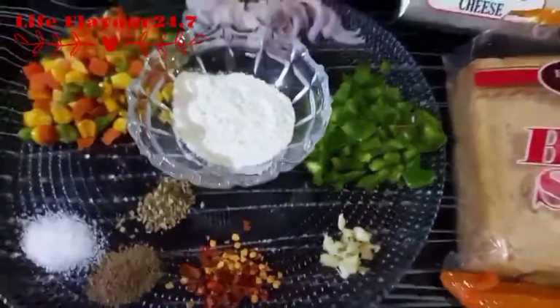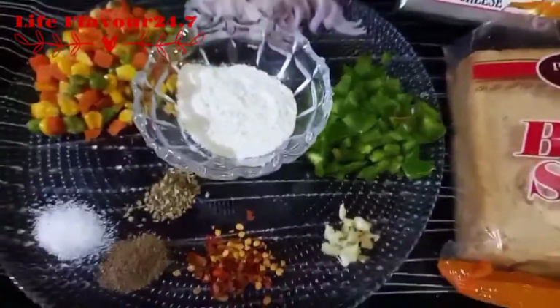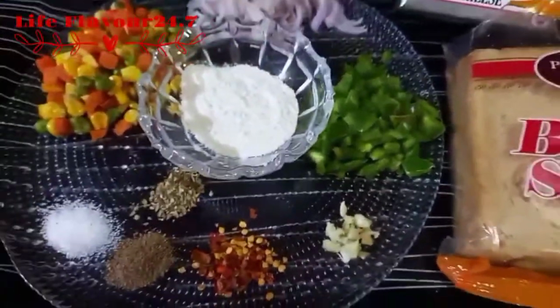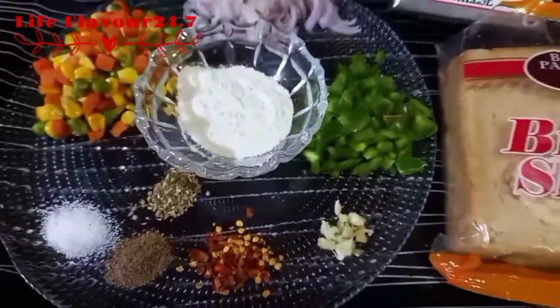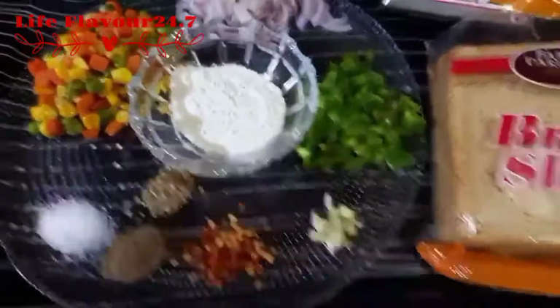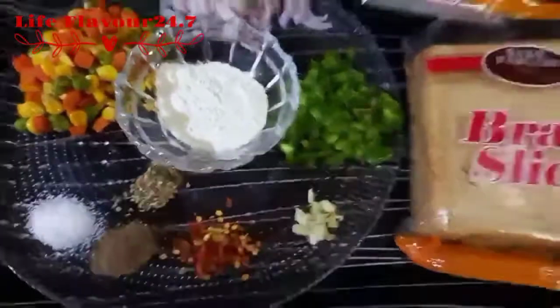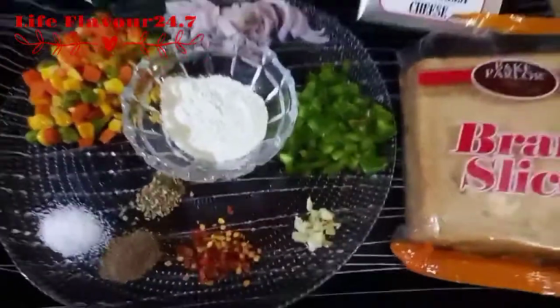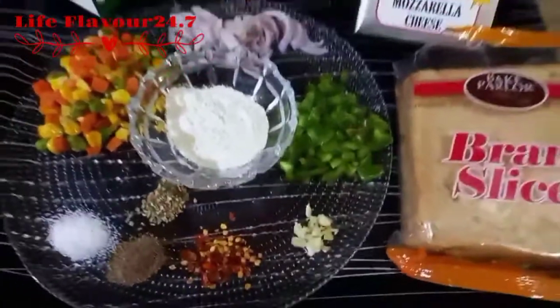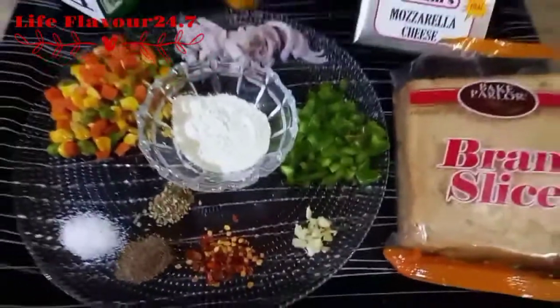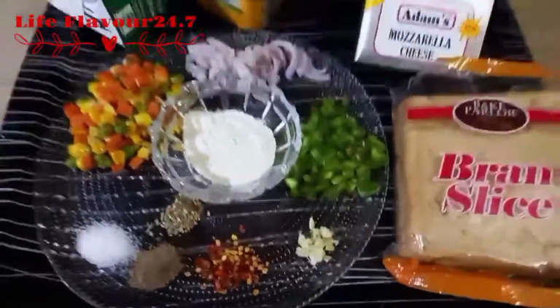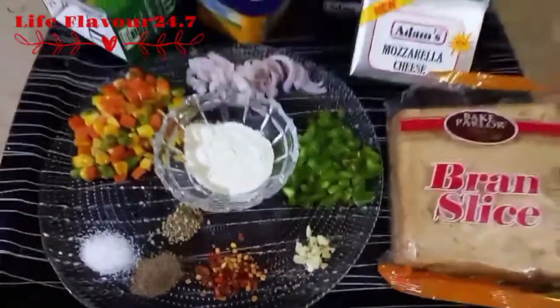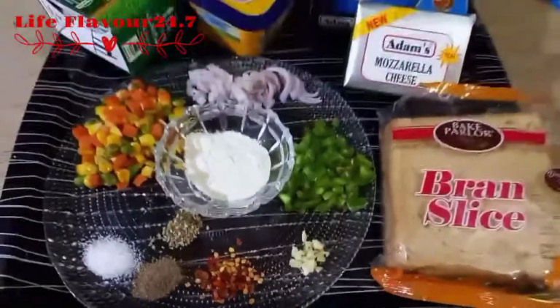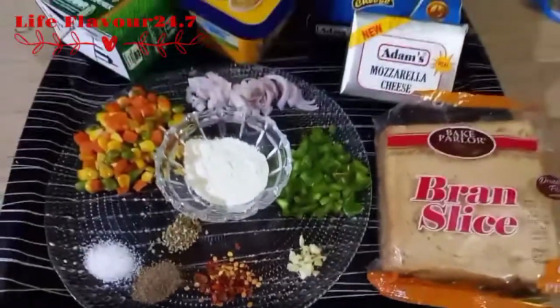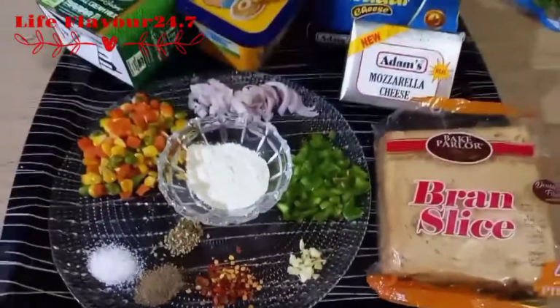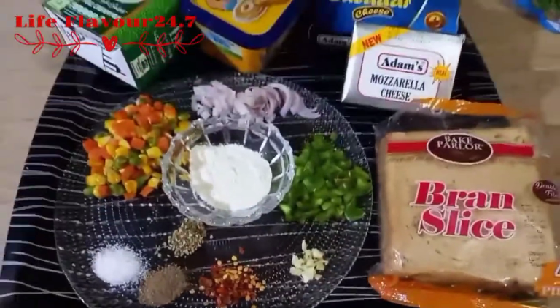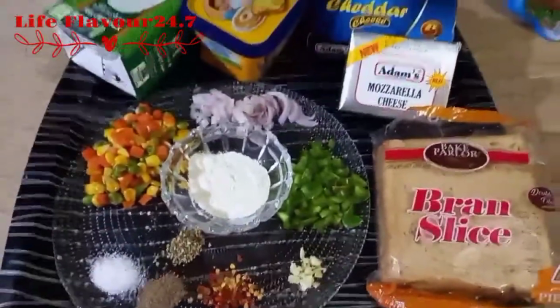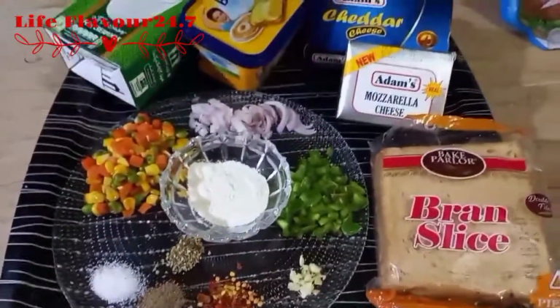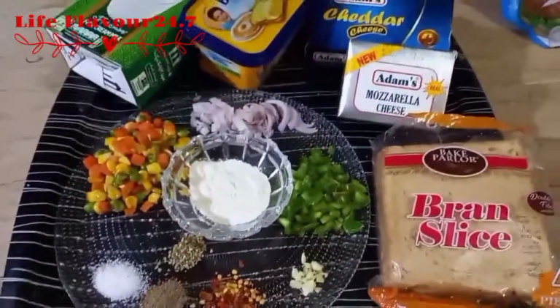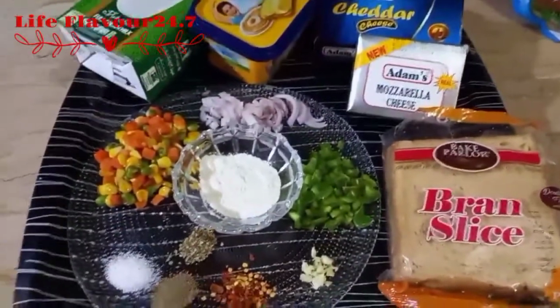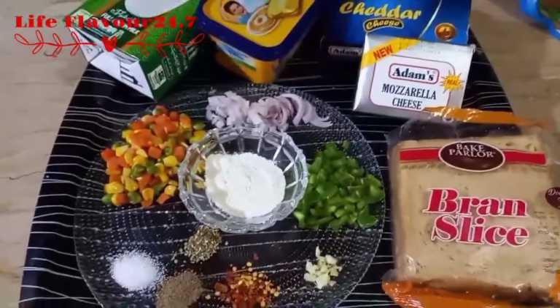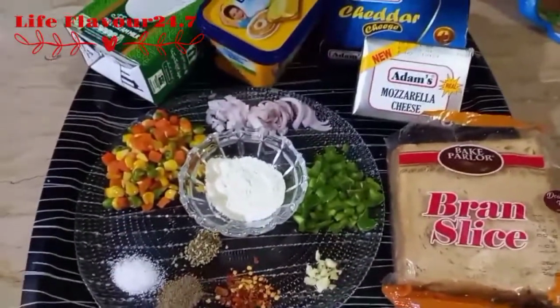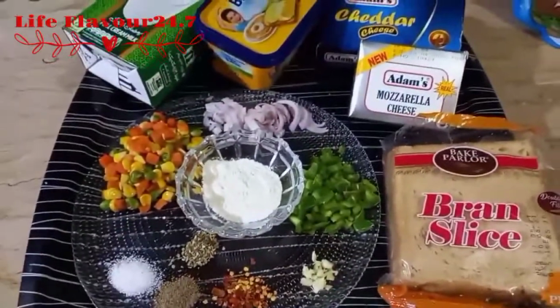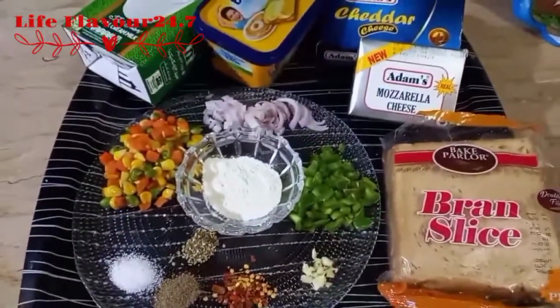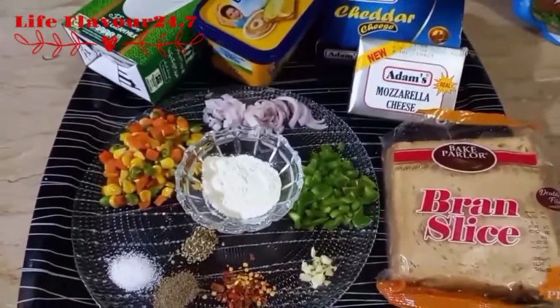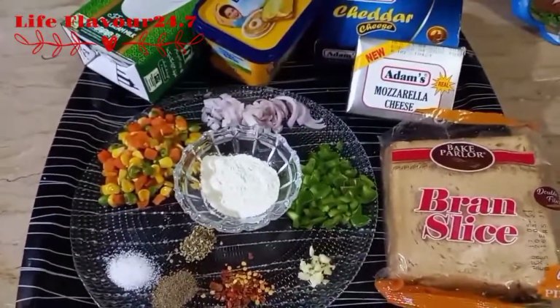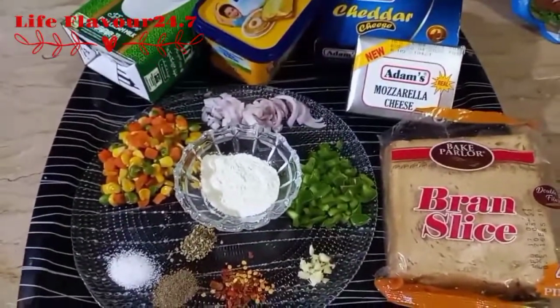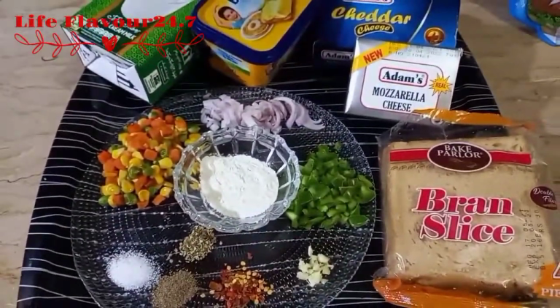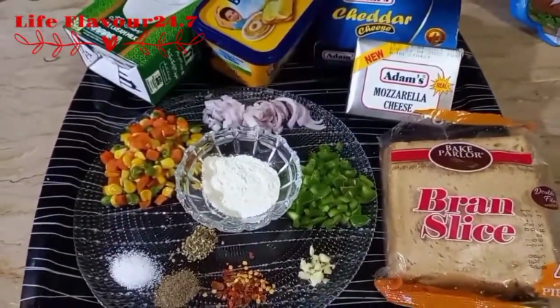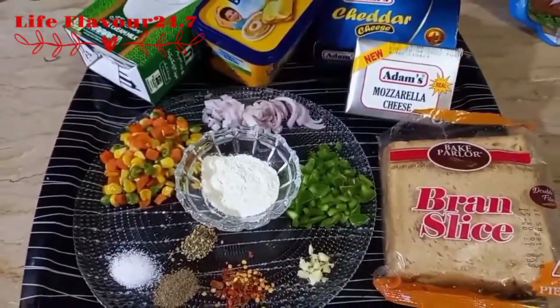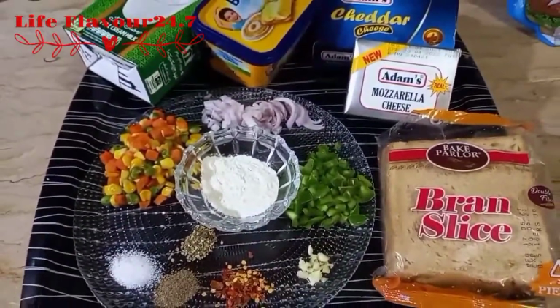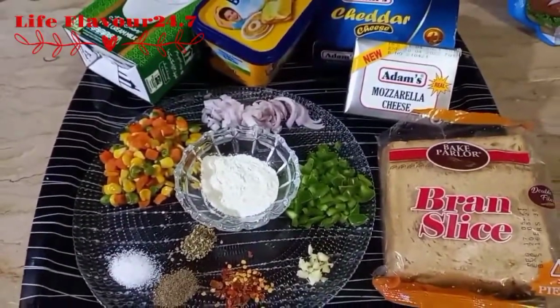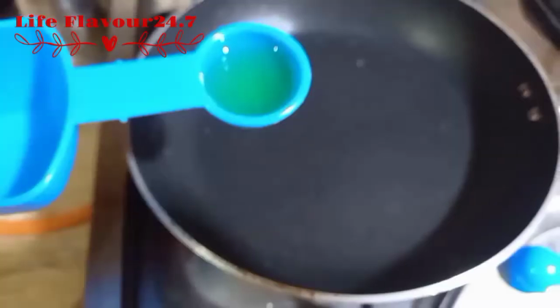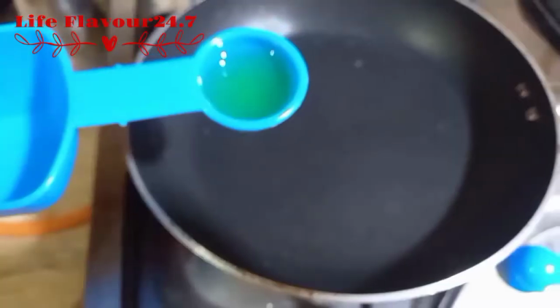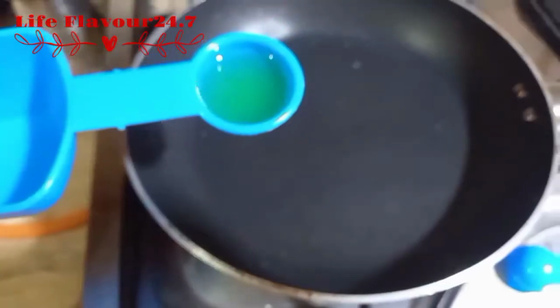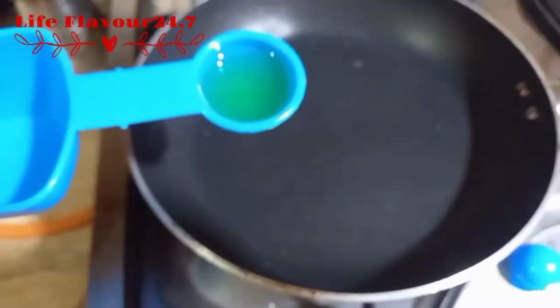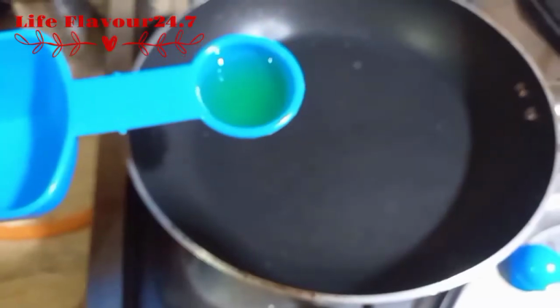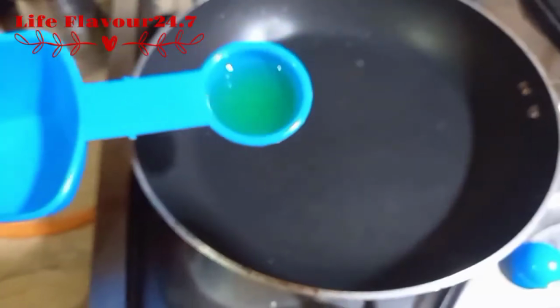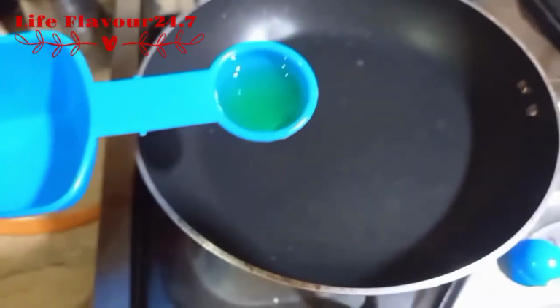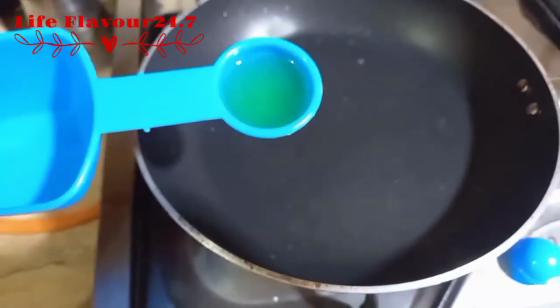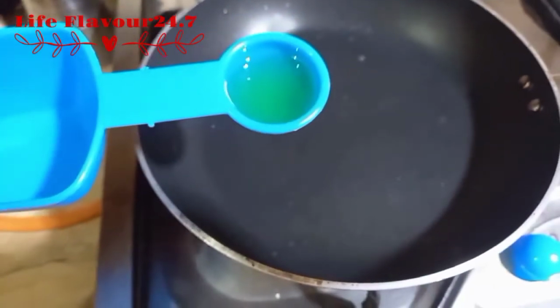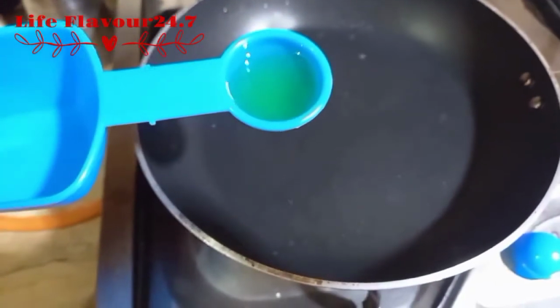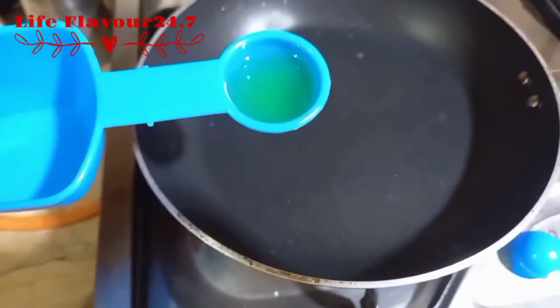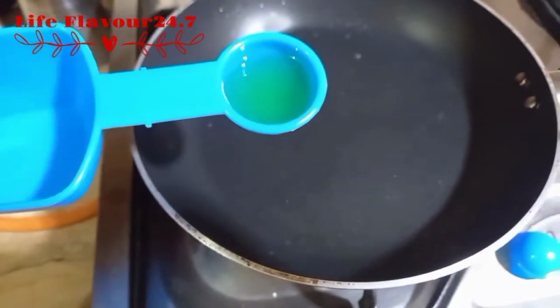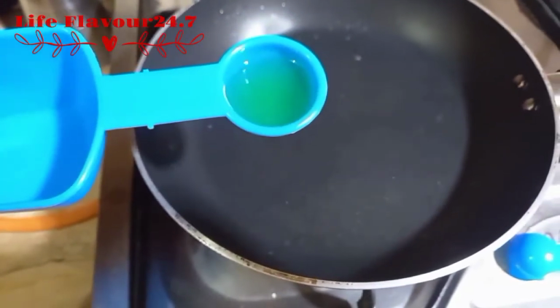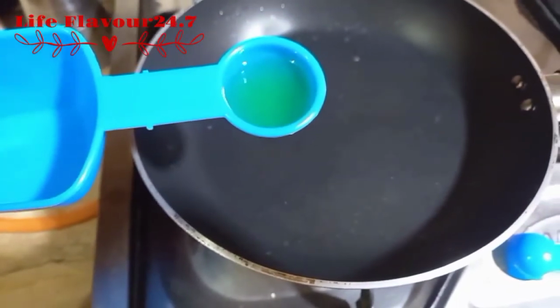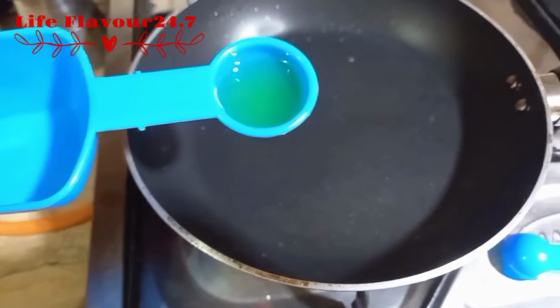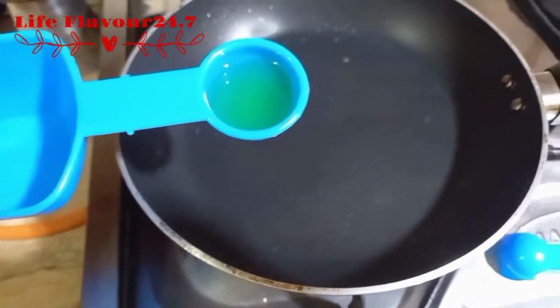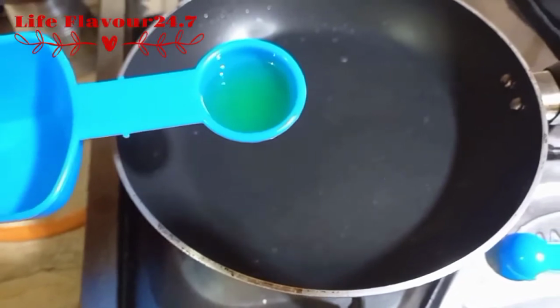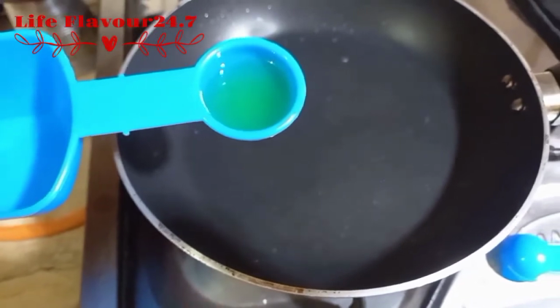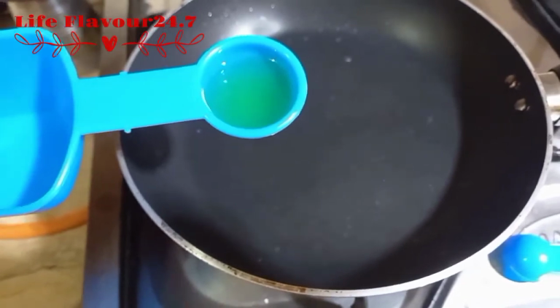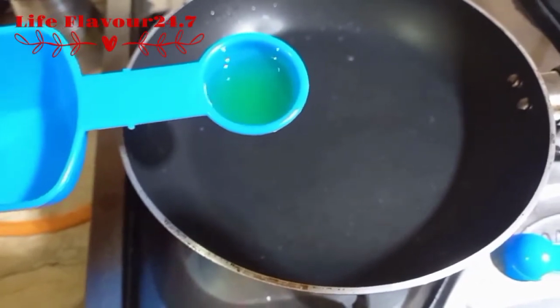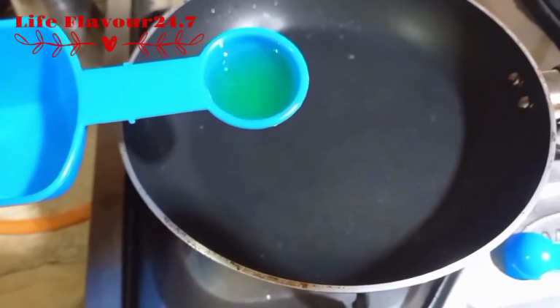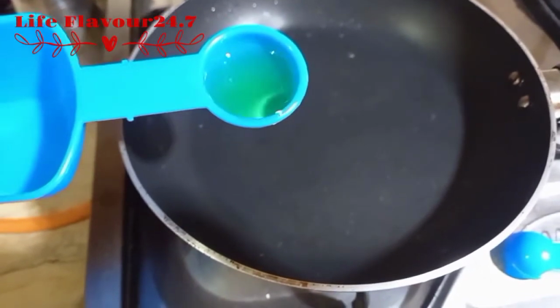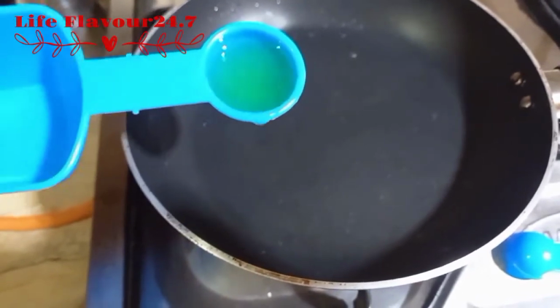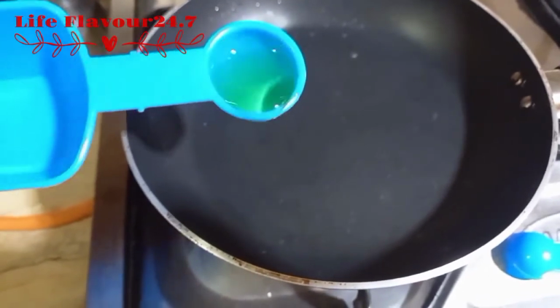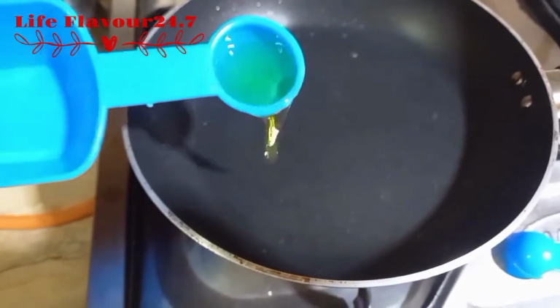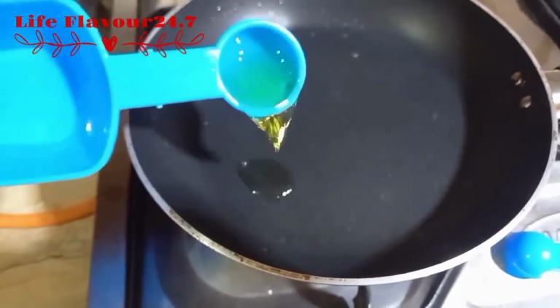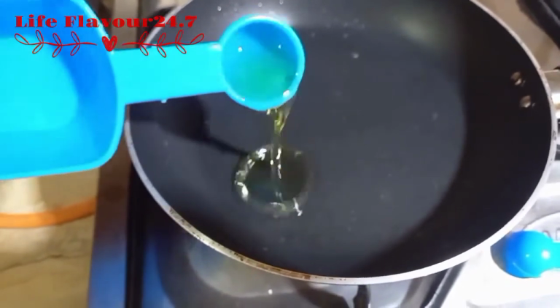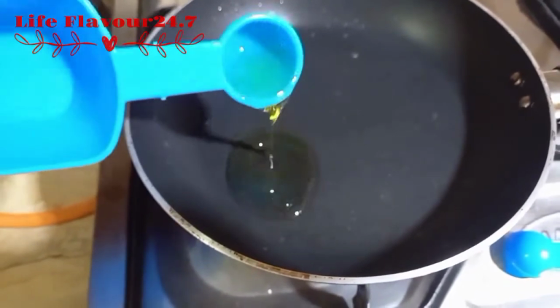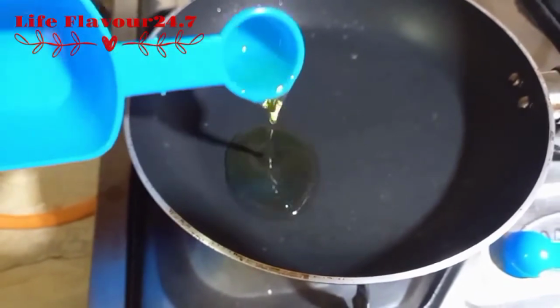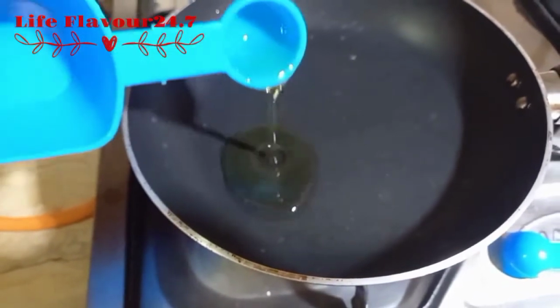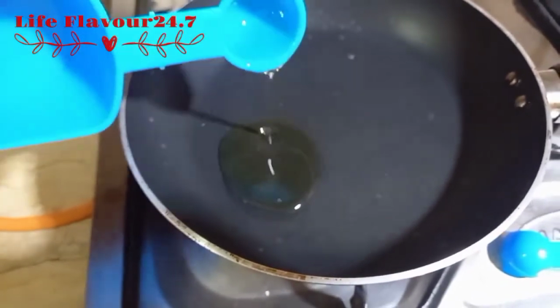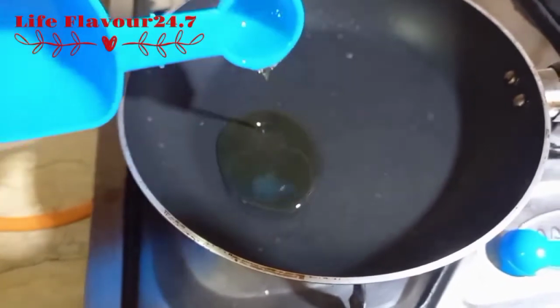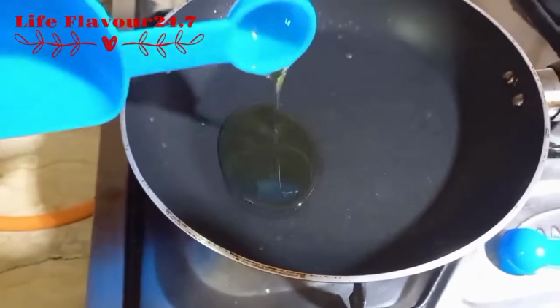We have a saucepan. We have a tablespoon of olive oil.